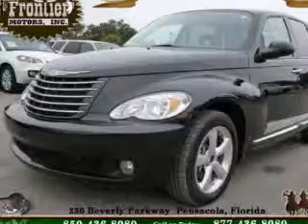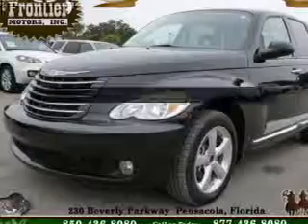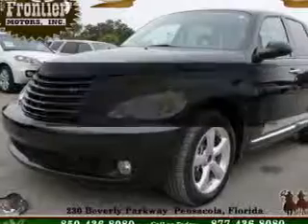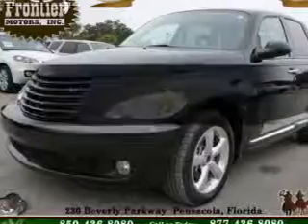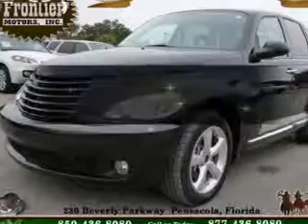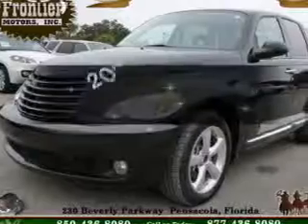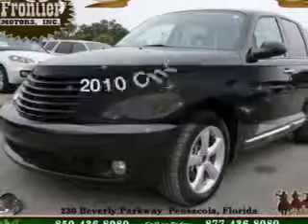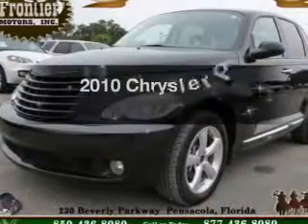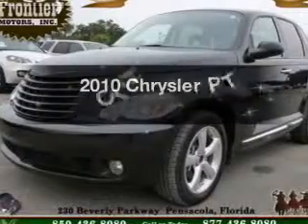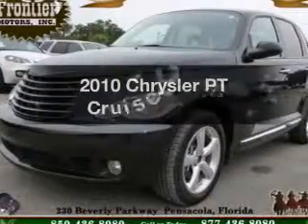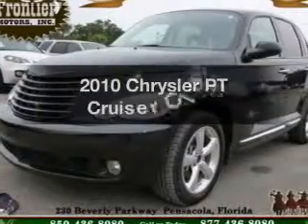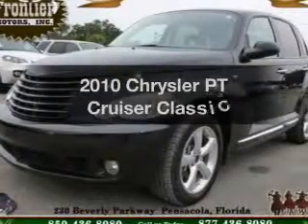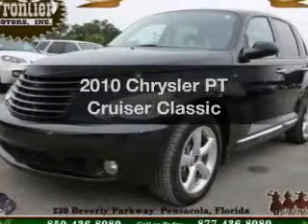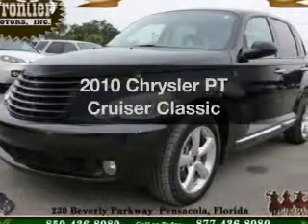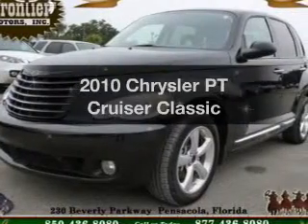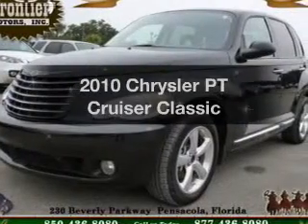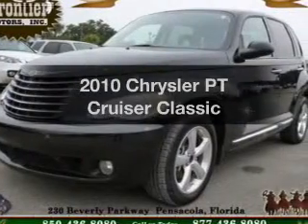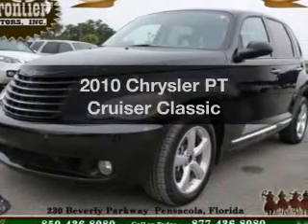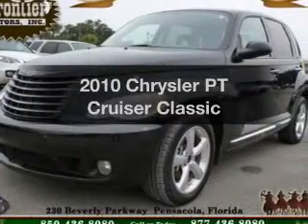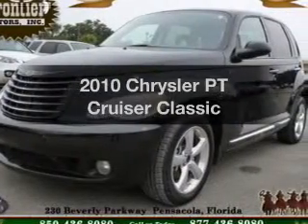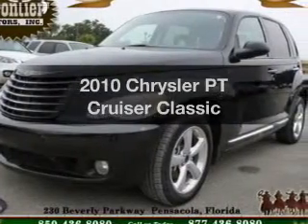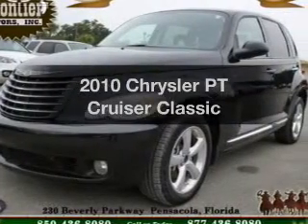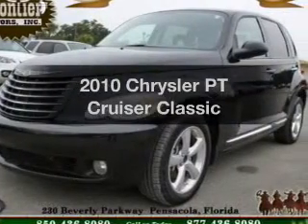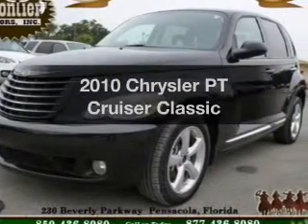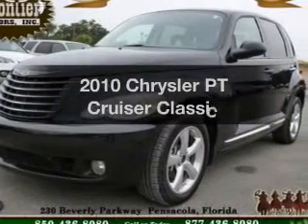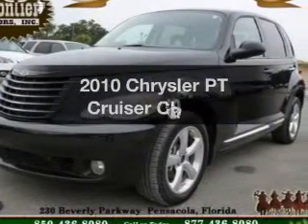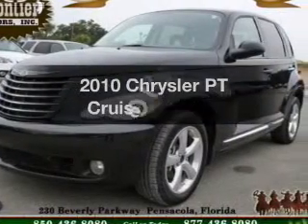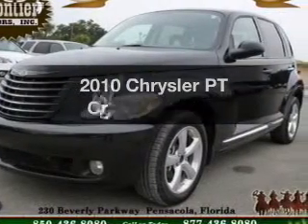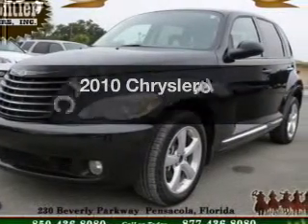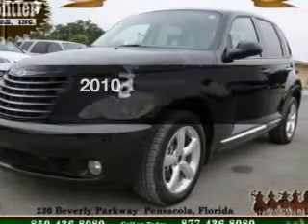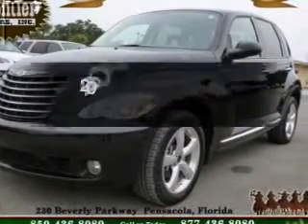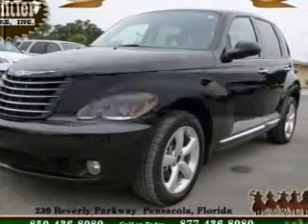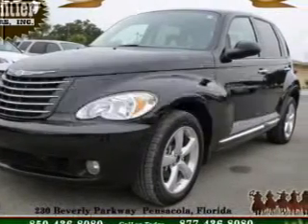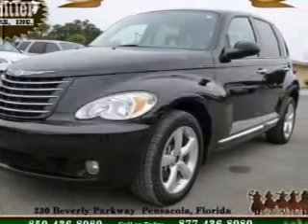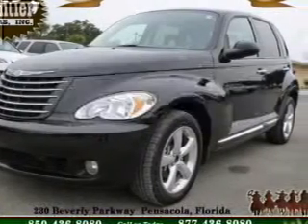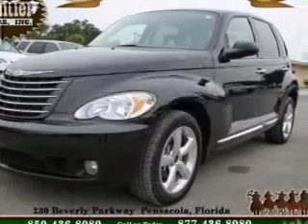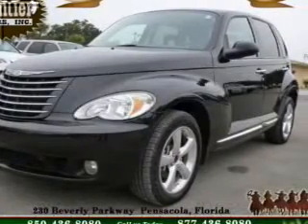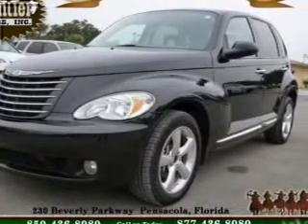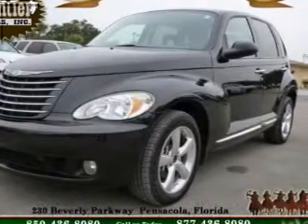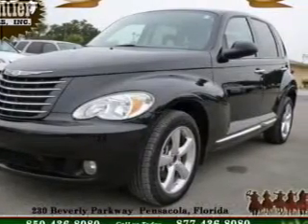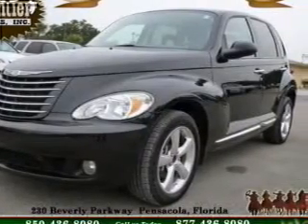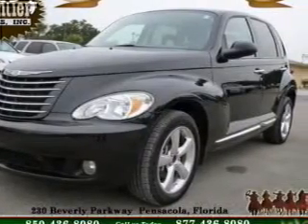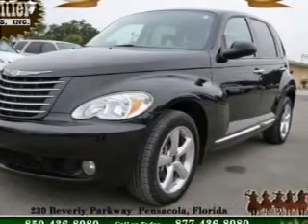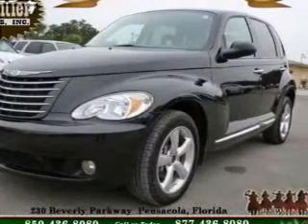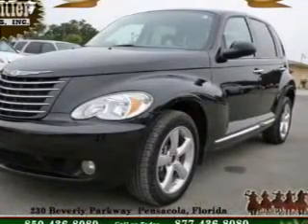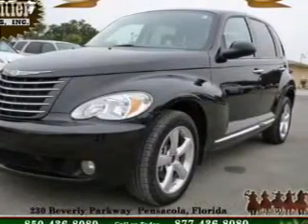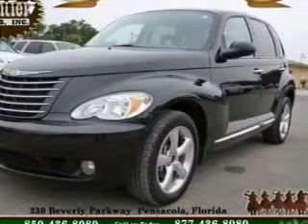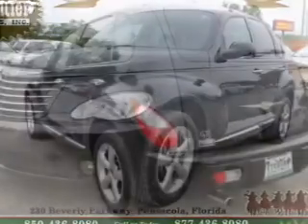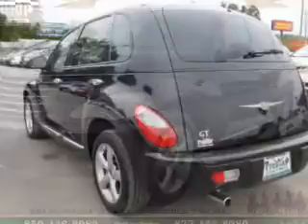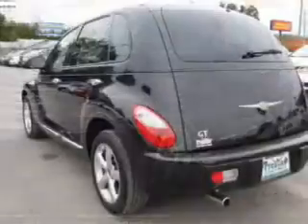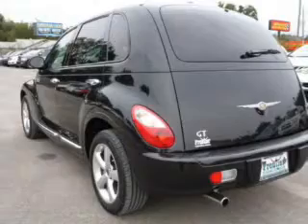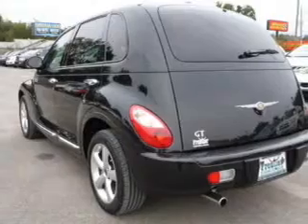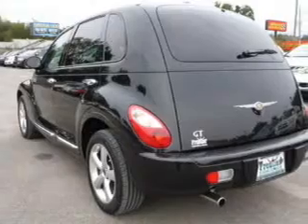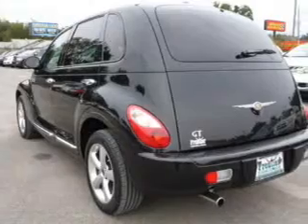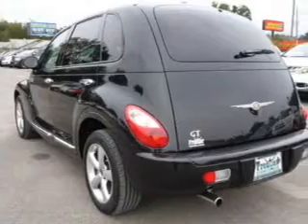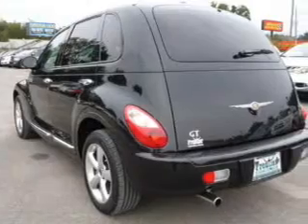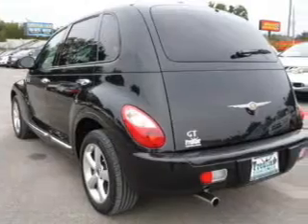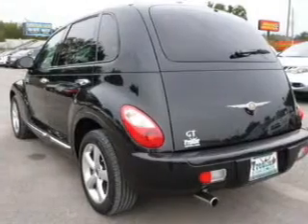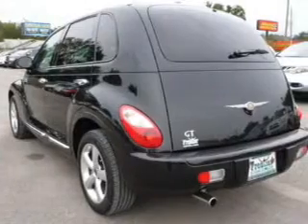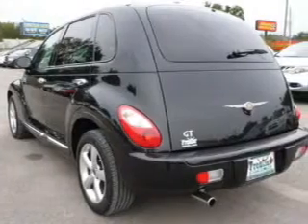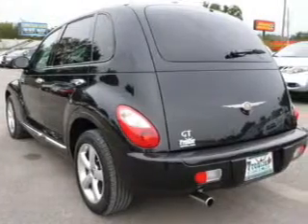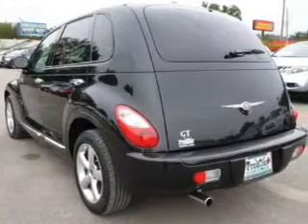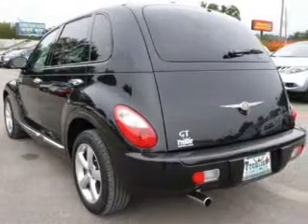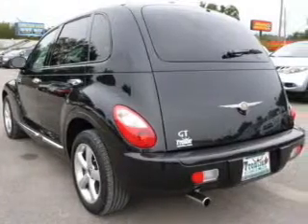Check out this 2010 Chrysler PT Cruiser. Everything you need under one roof with this great vehicle.